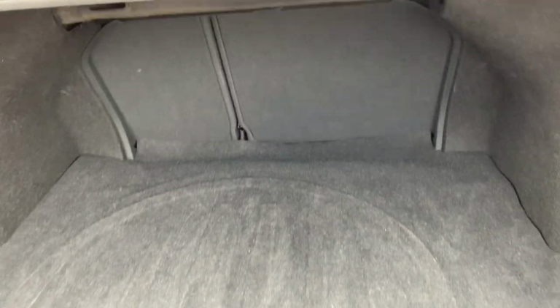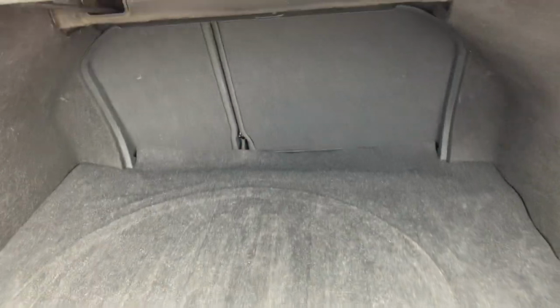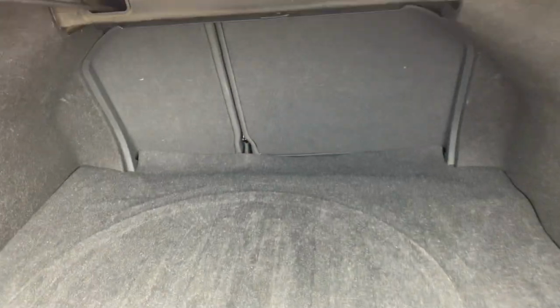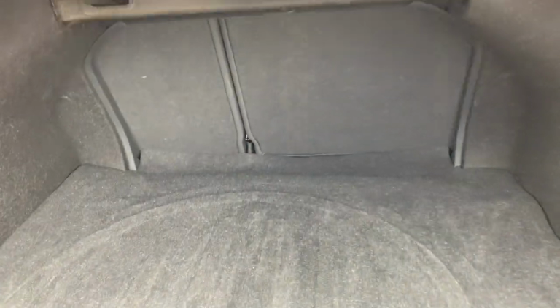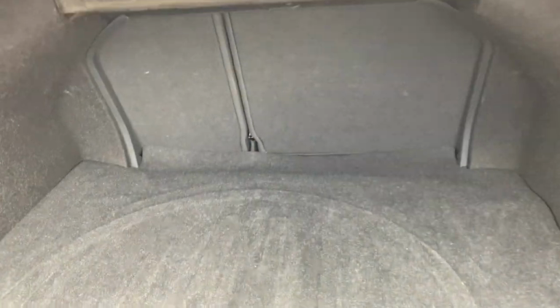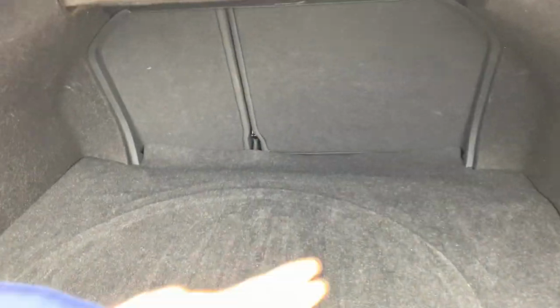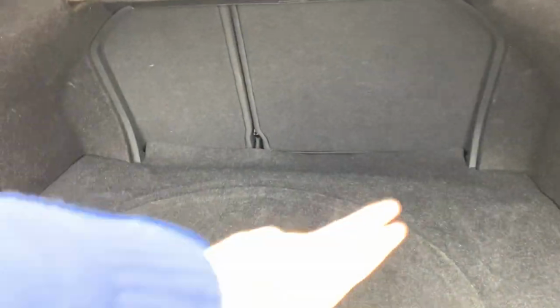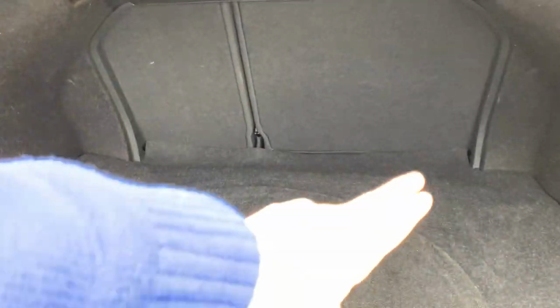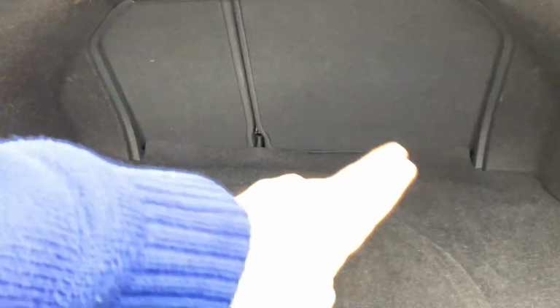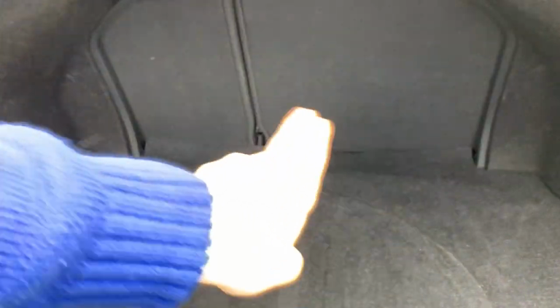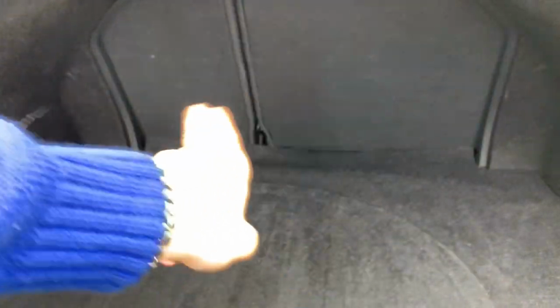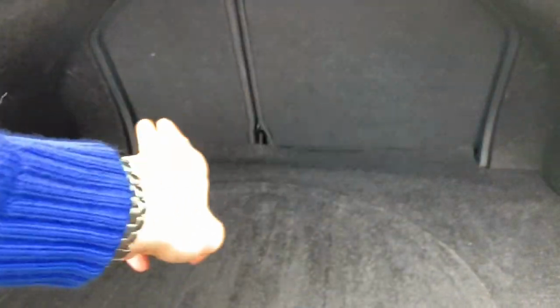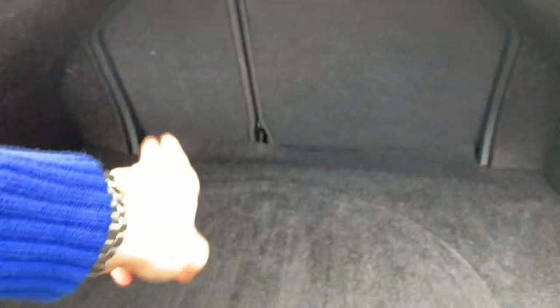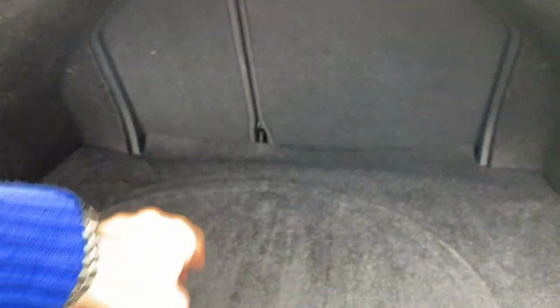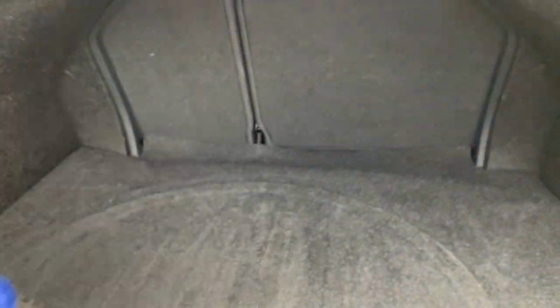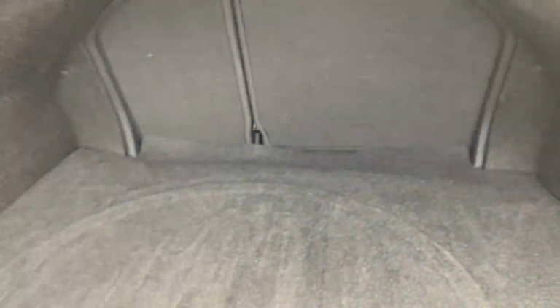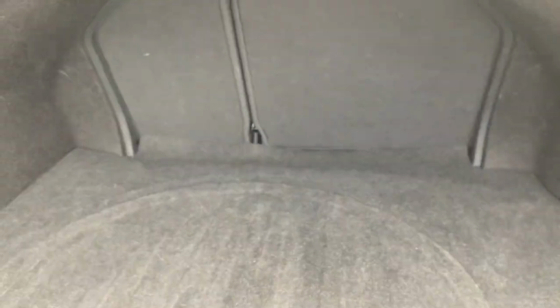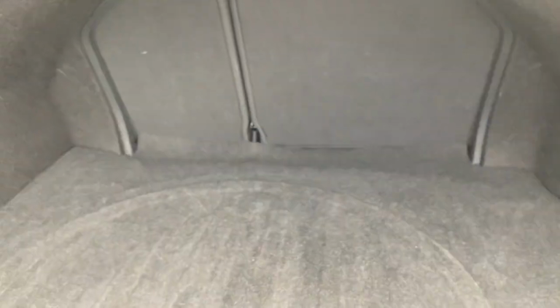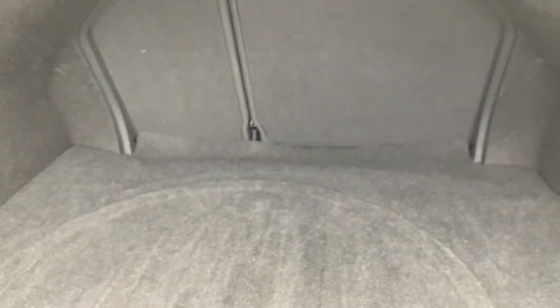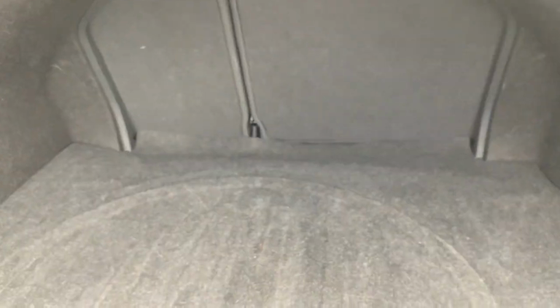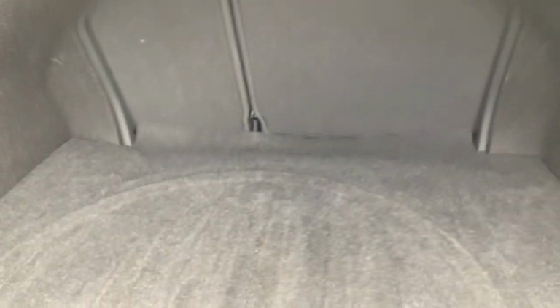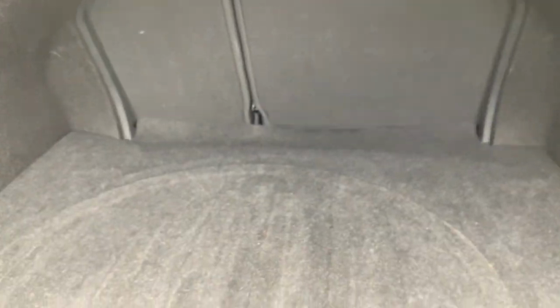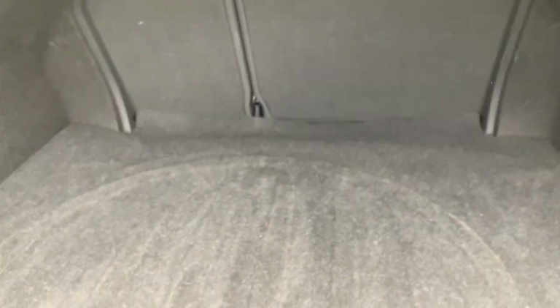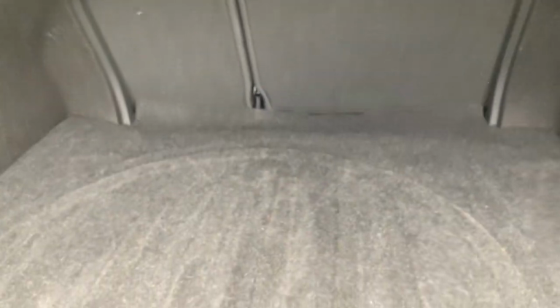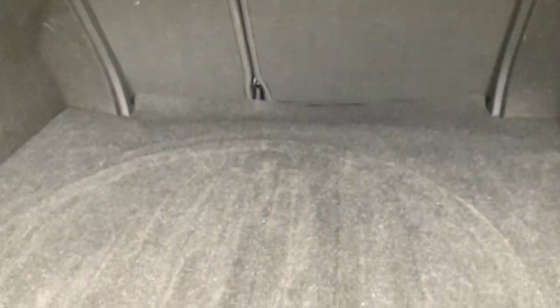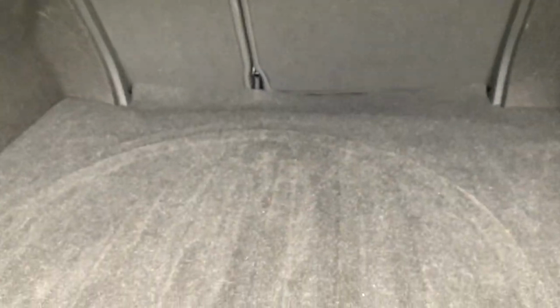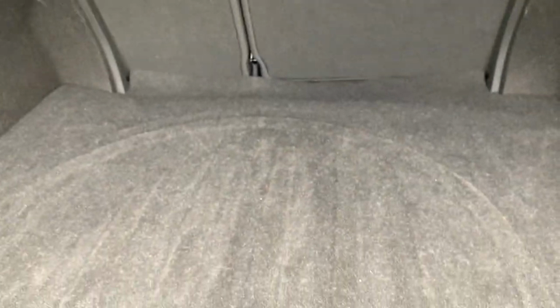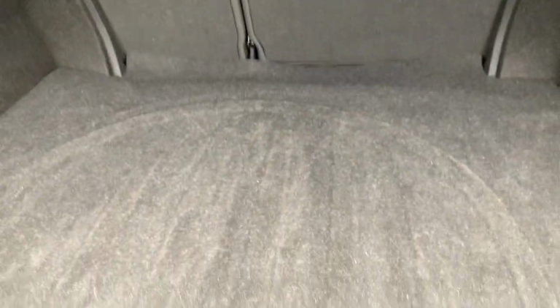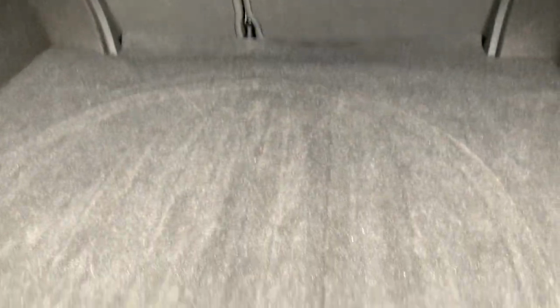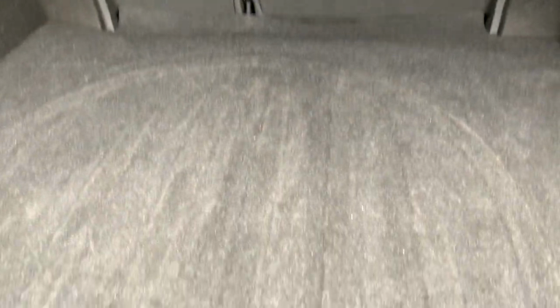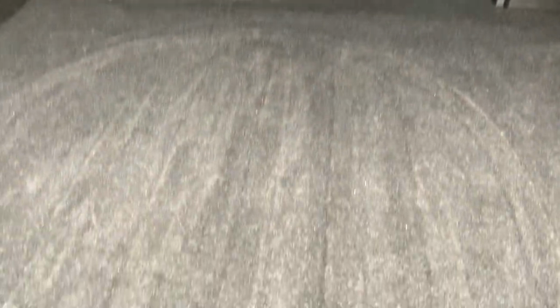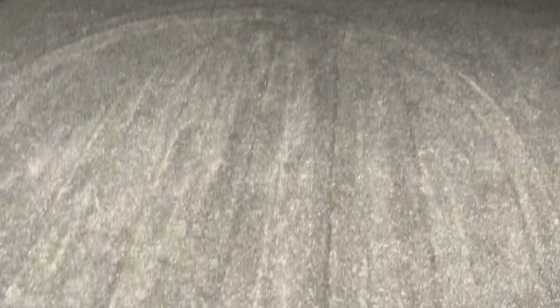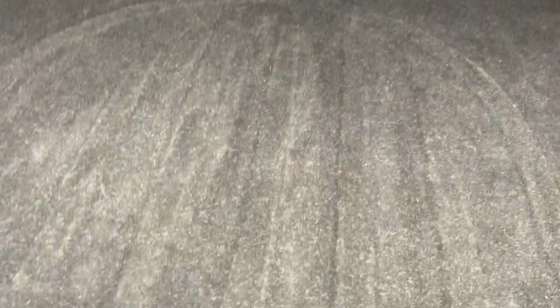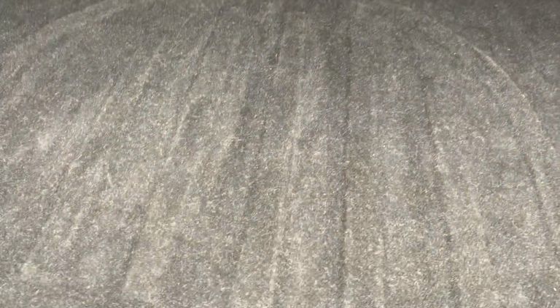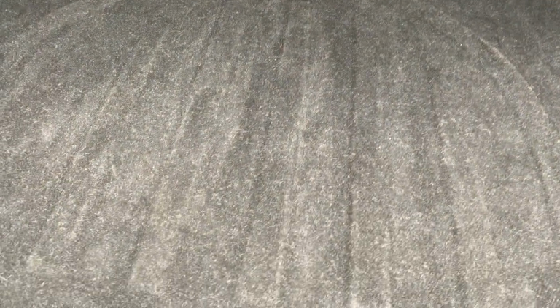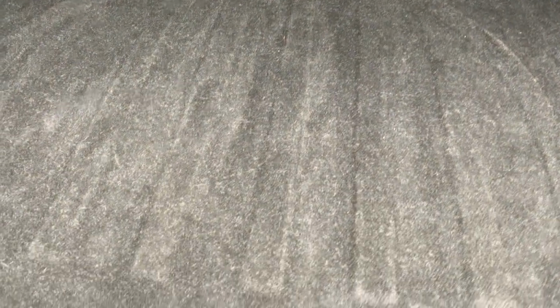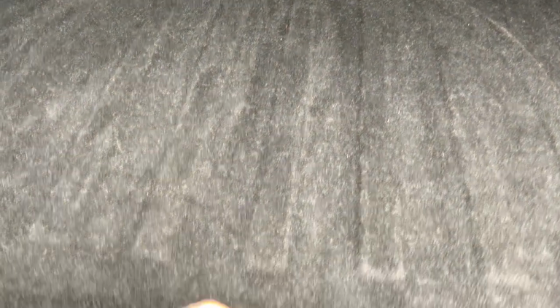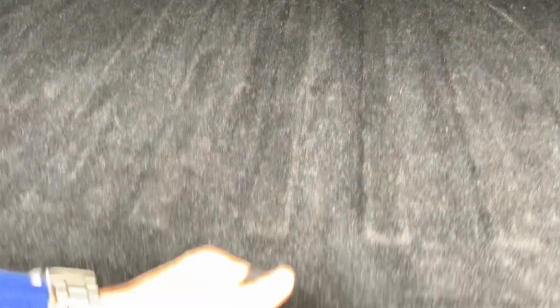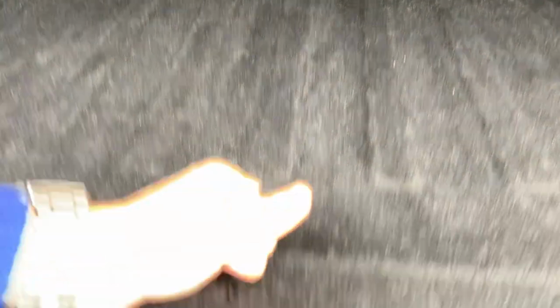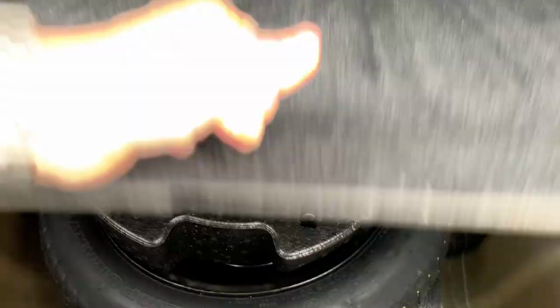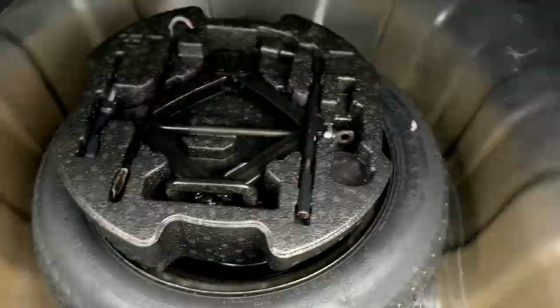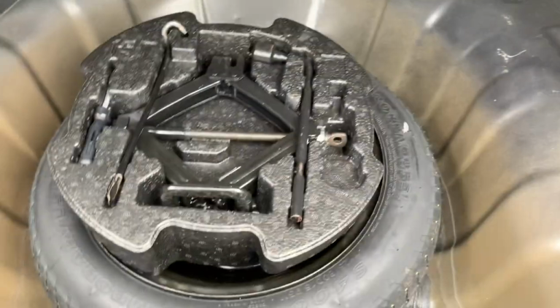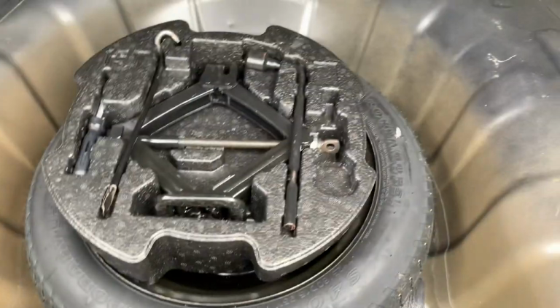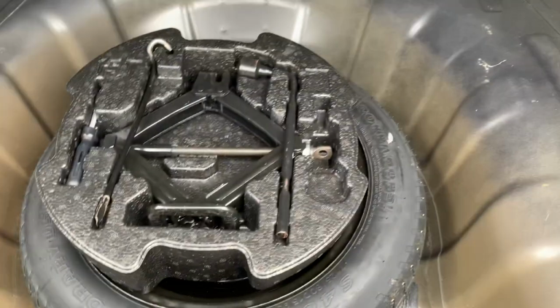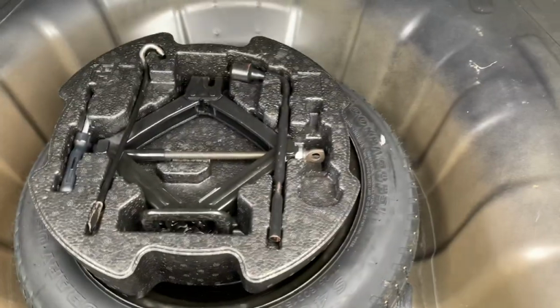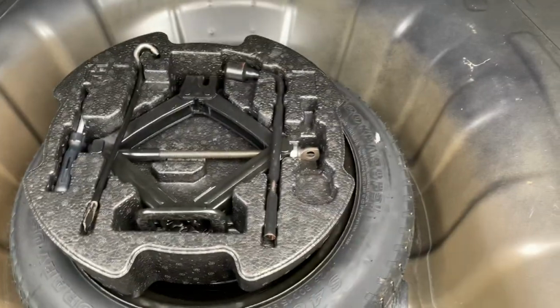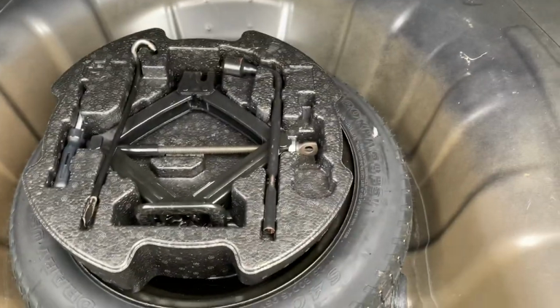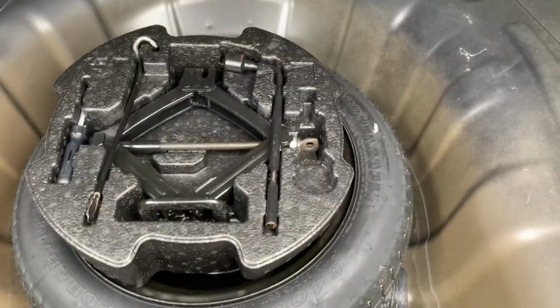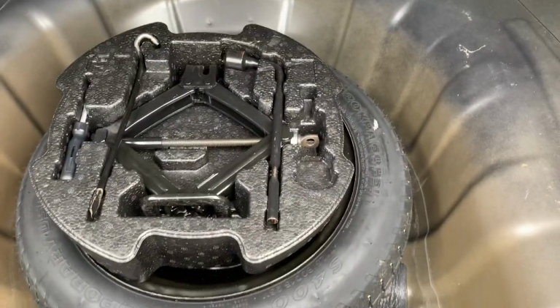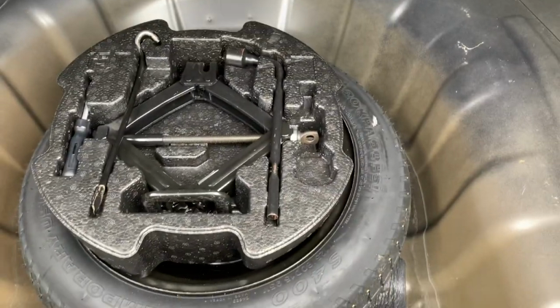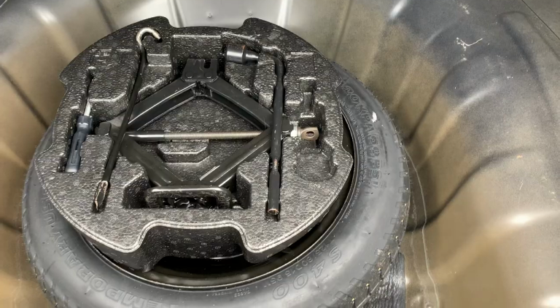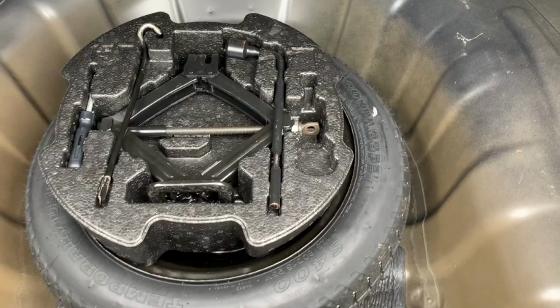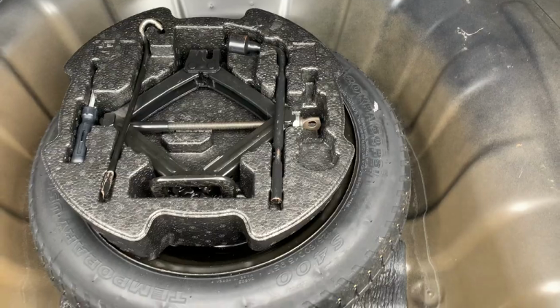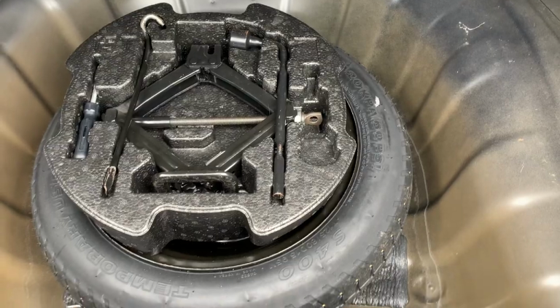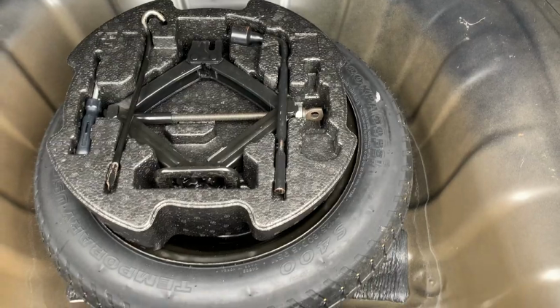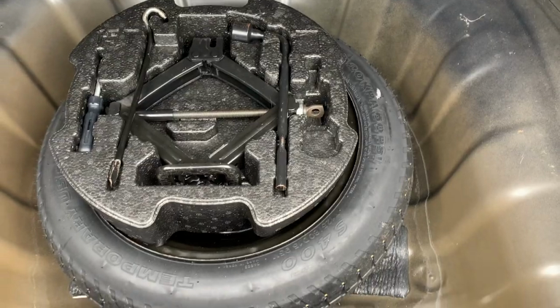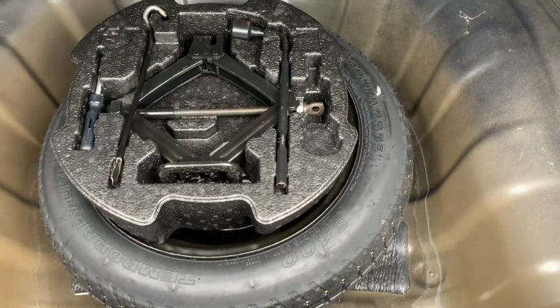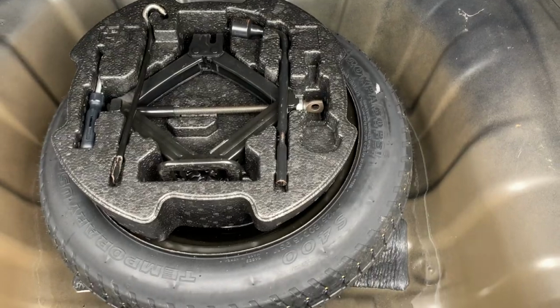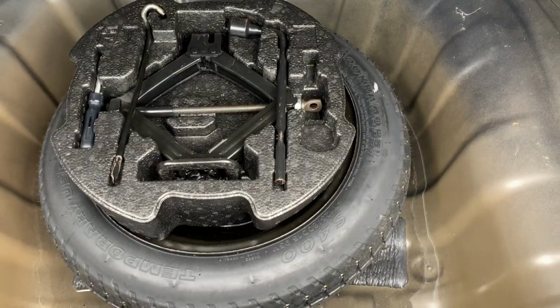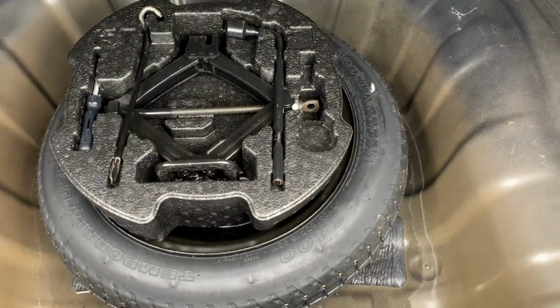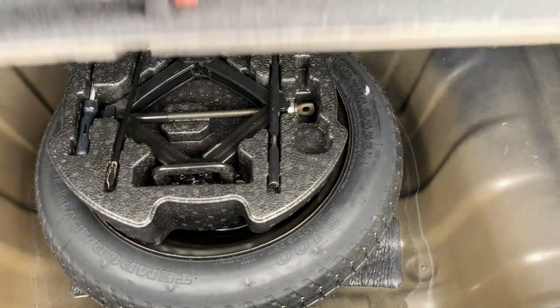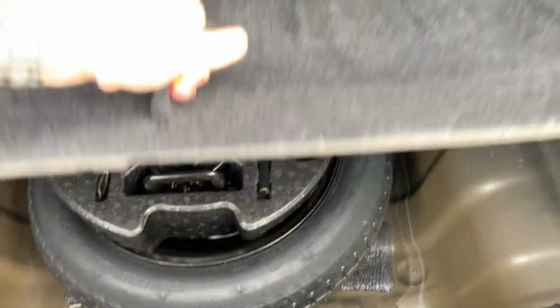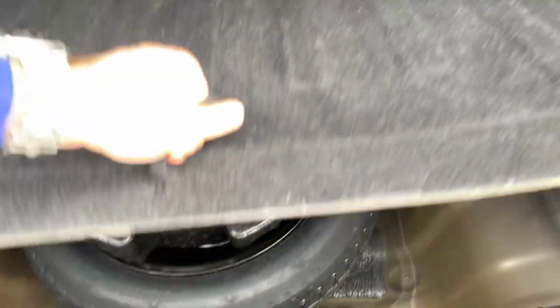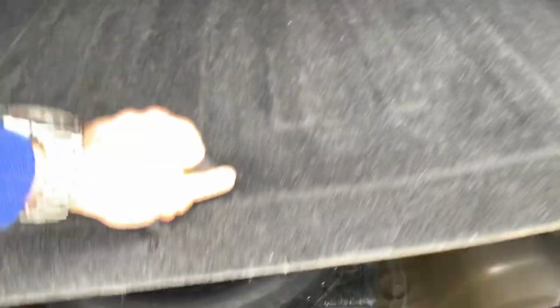We'll have the 60-40 split for the fold-down back seats, and under here you'll have your spare tire and tool set.